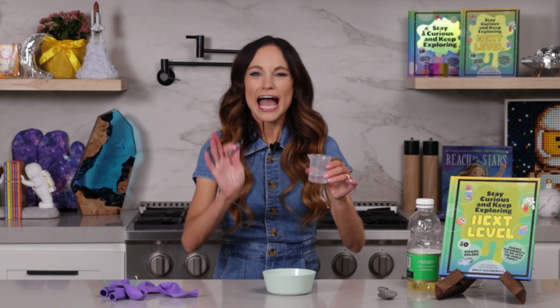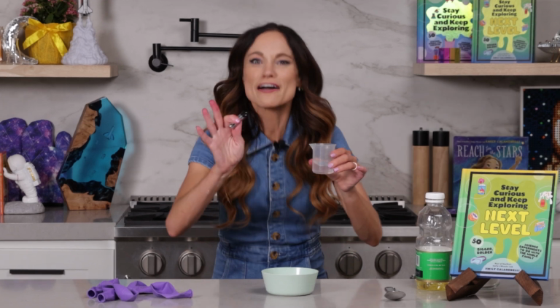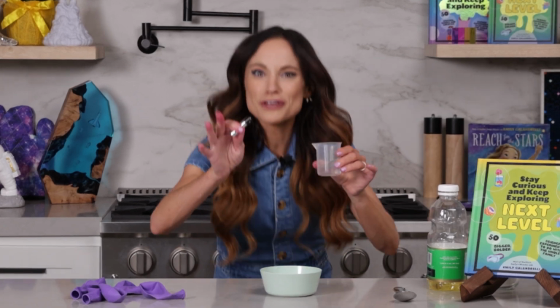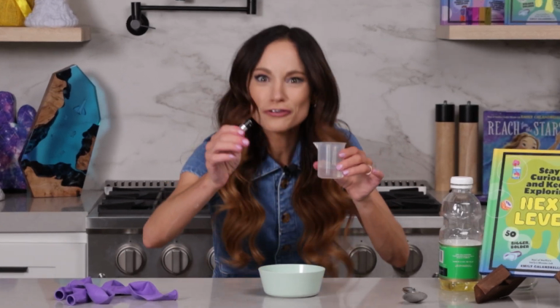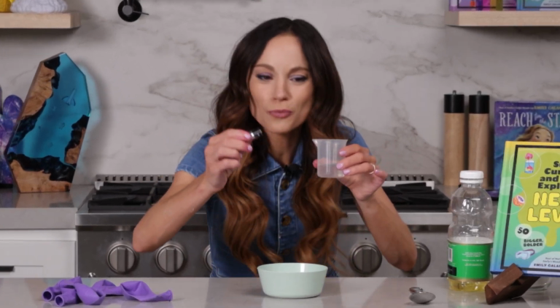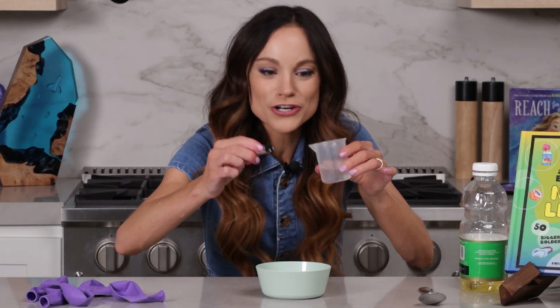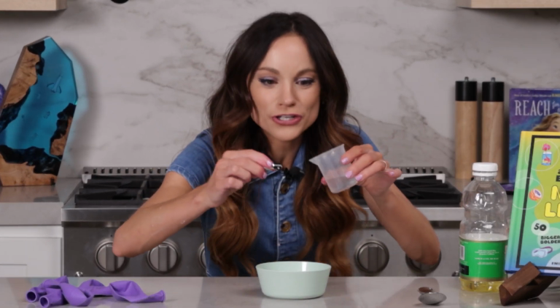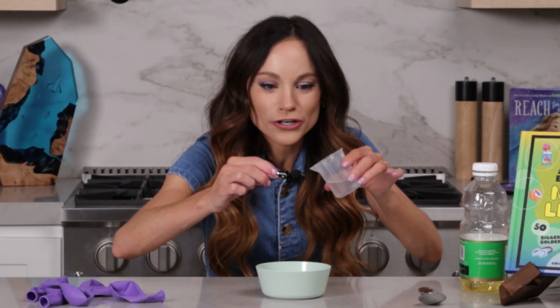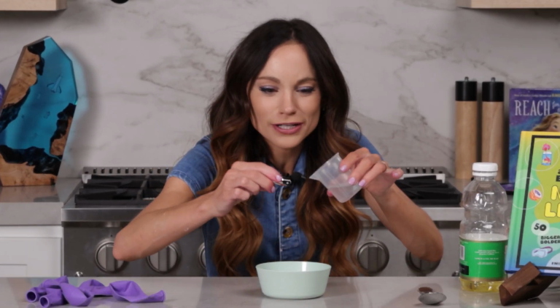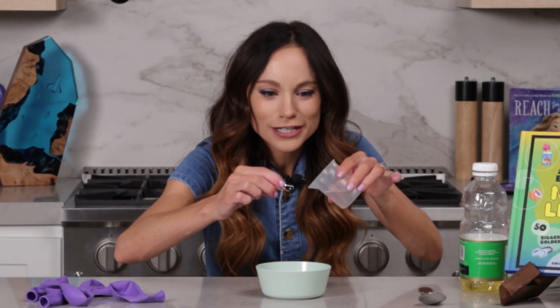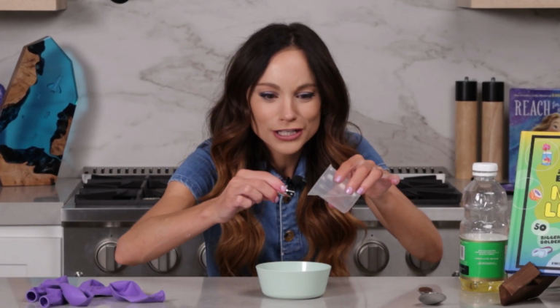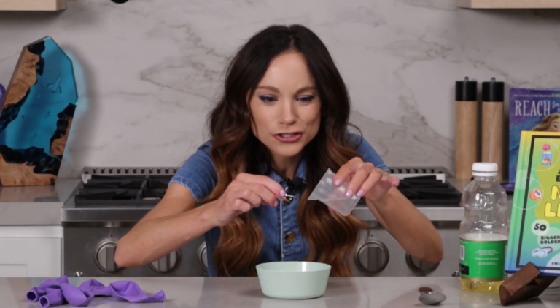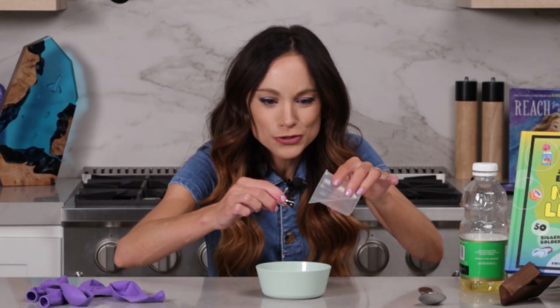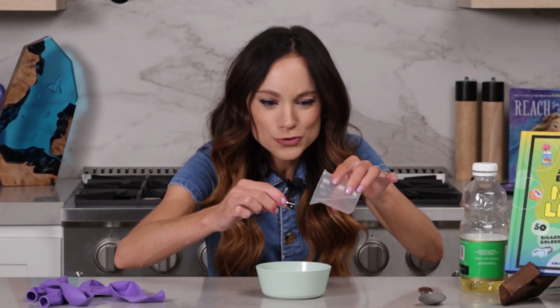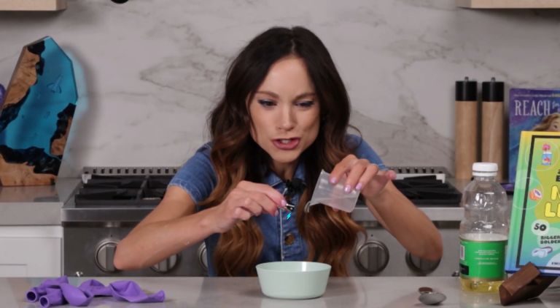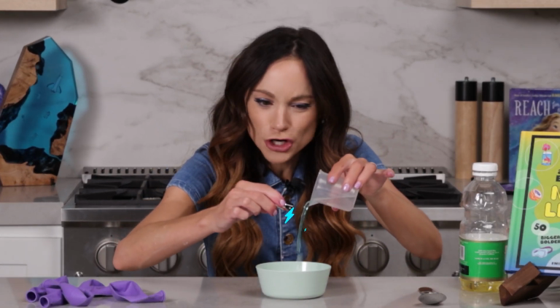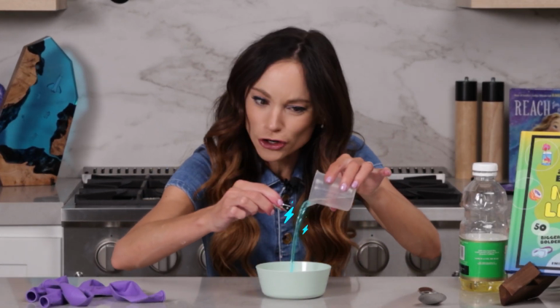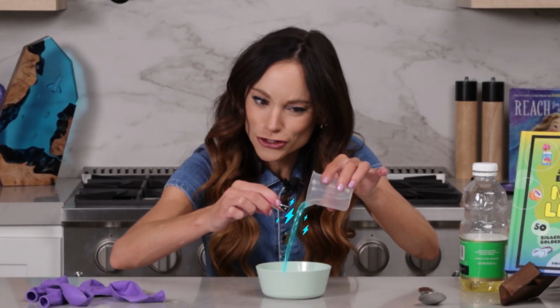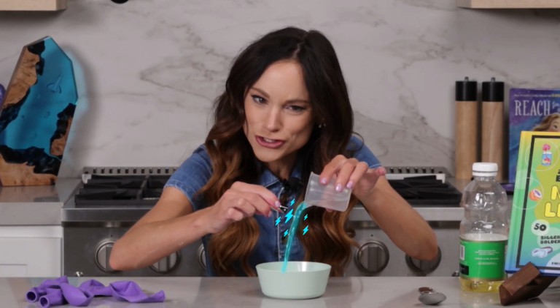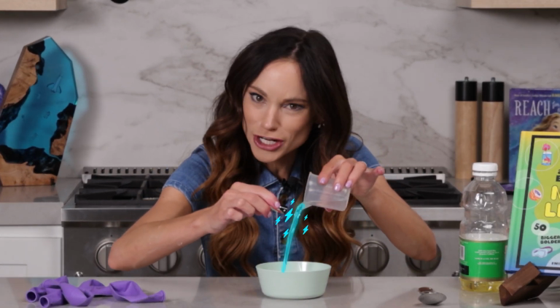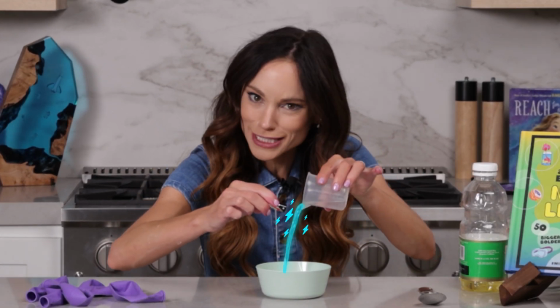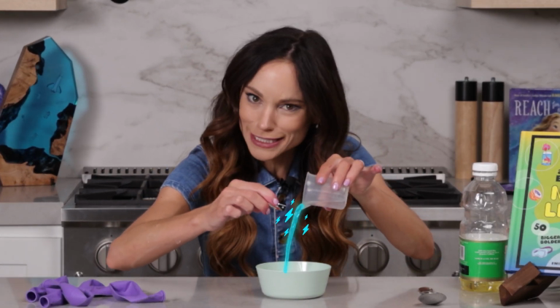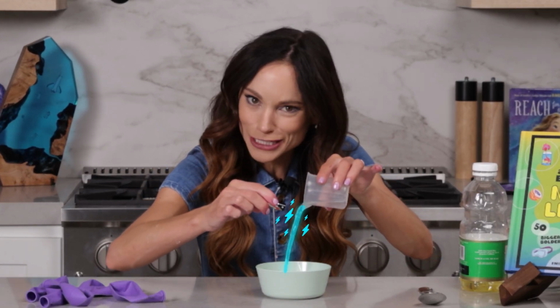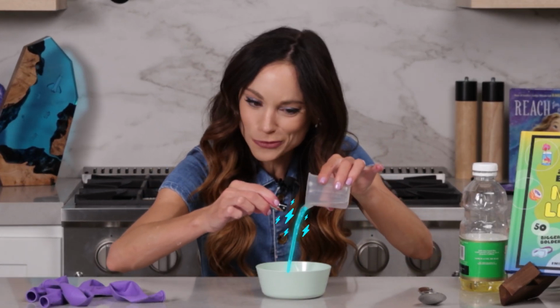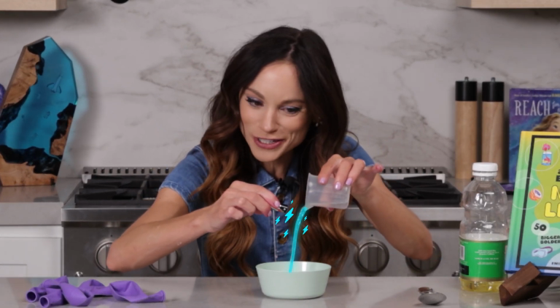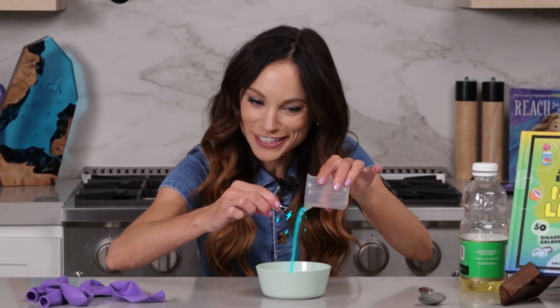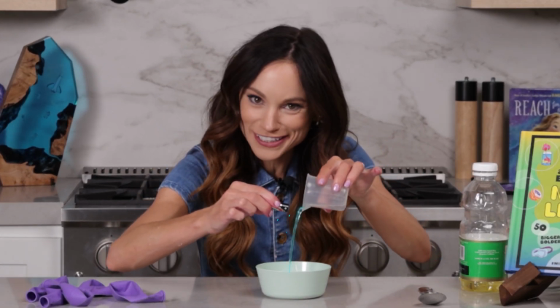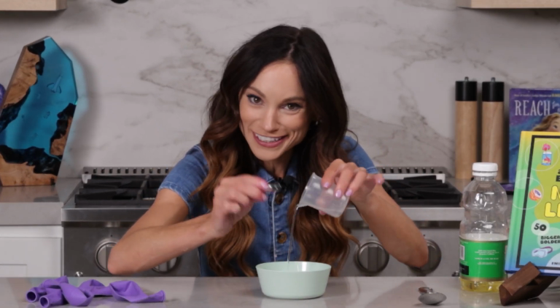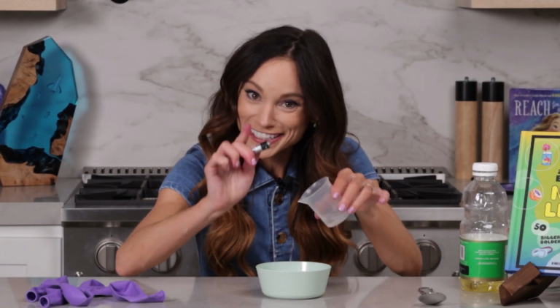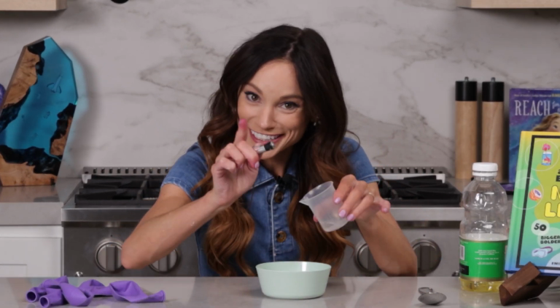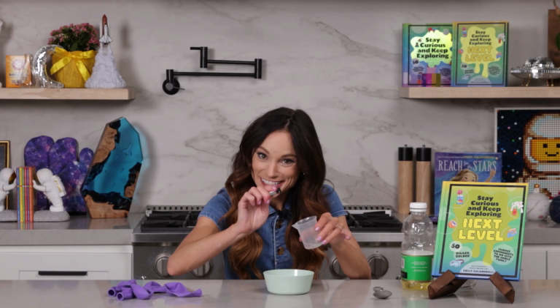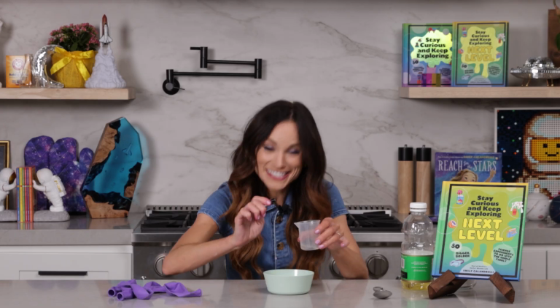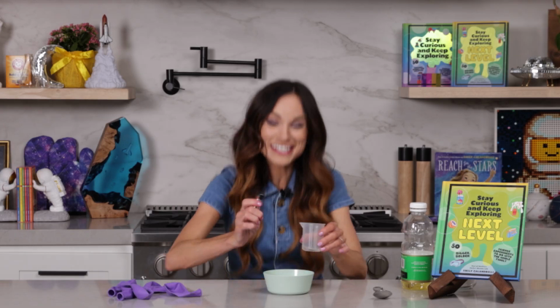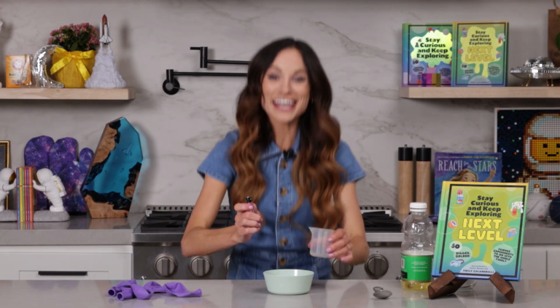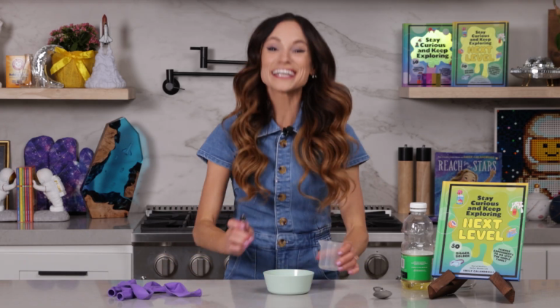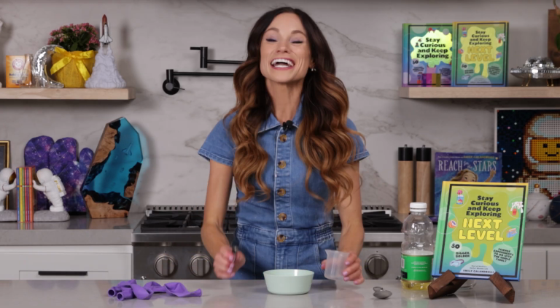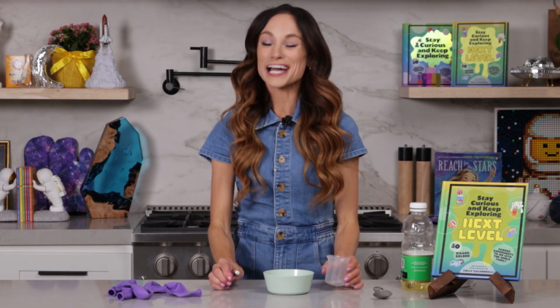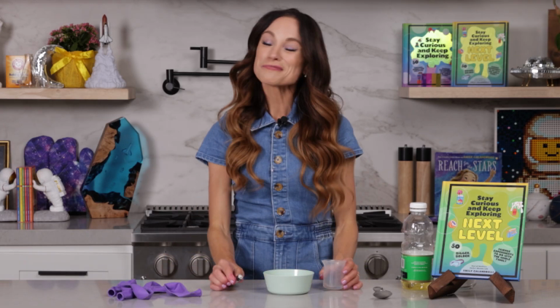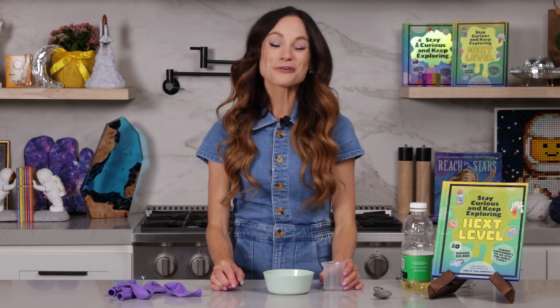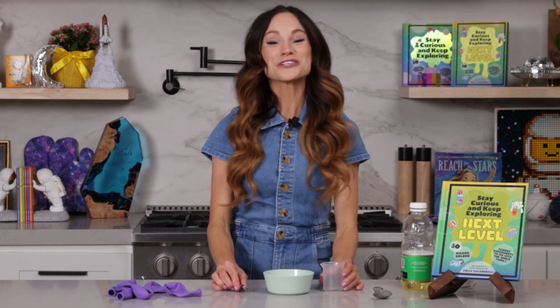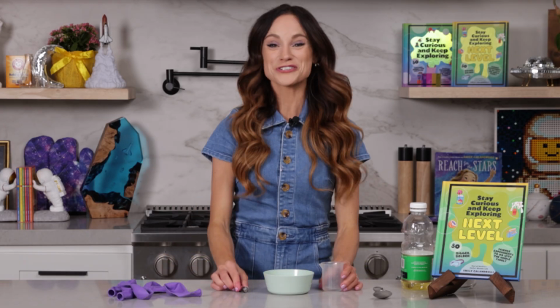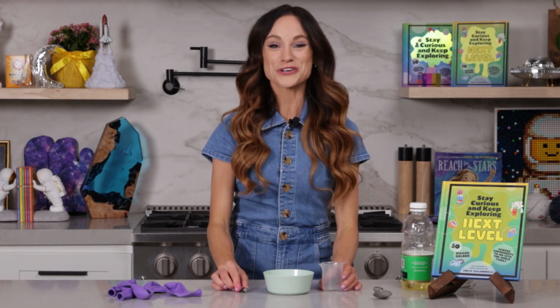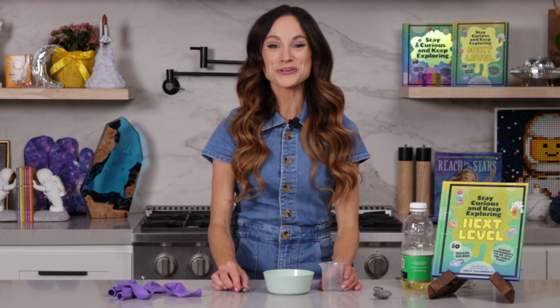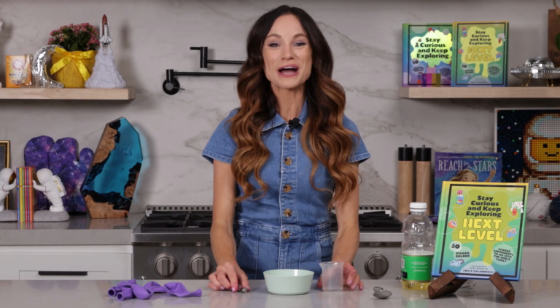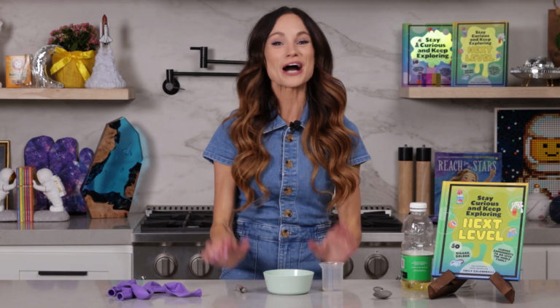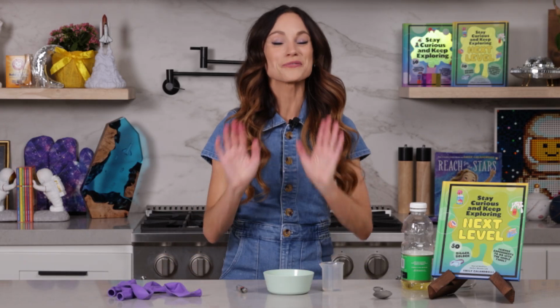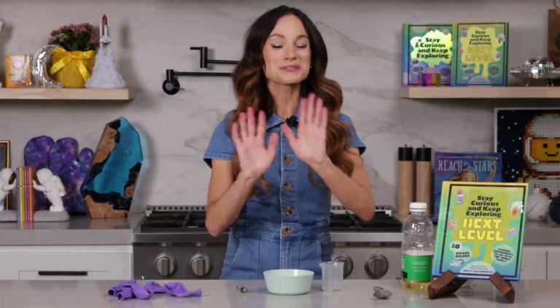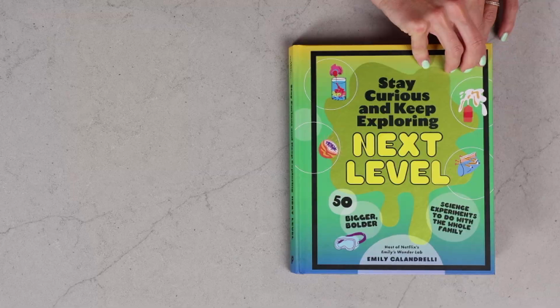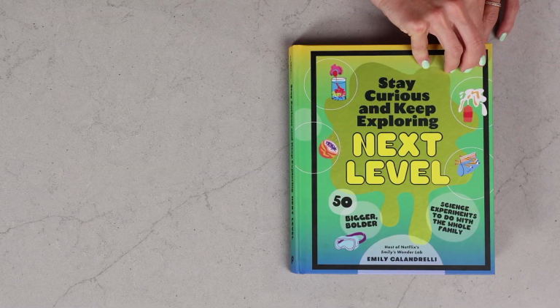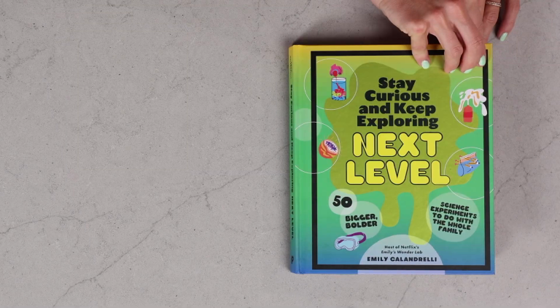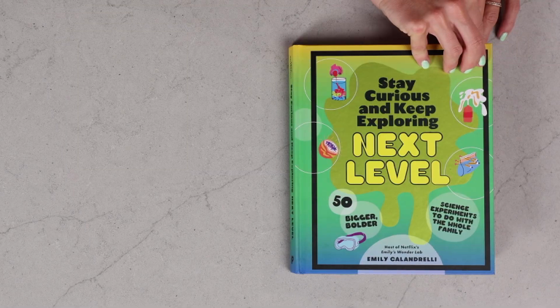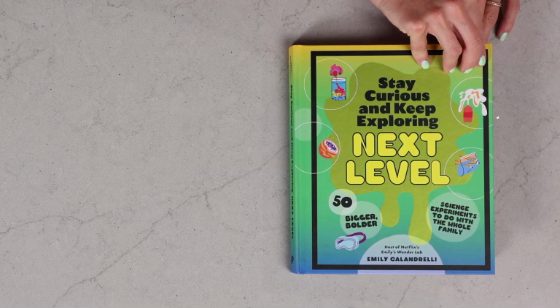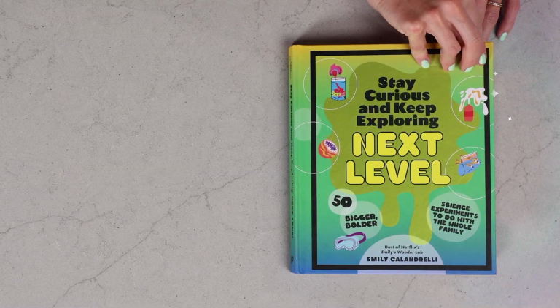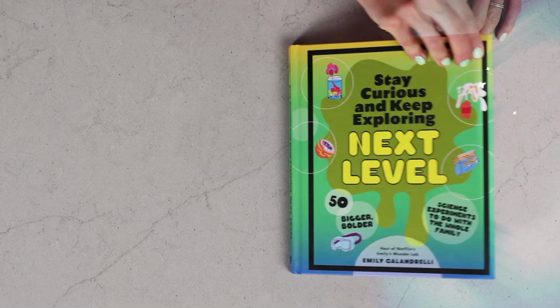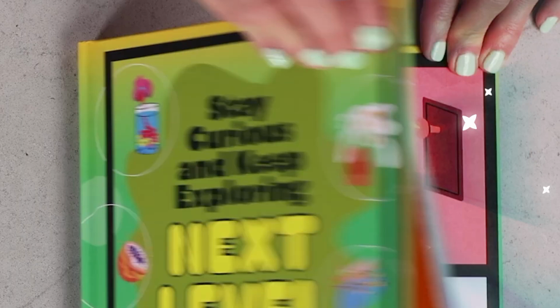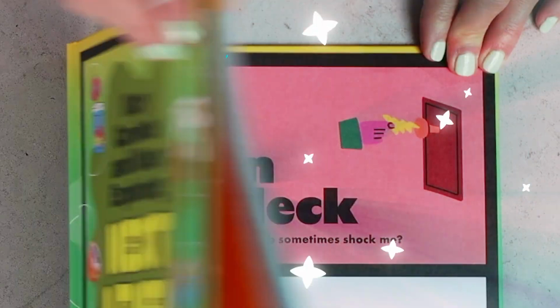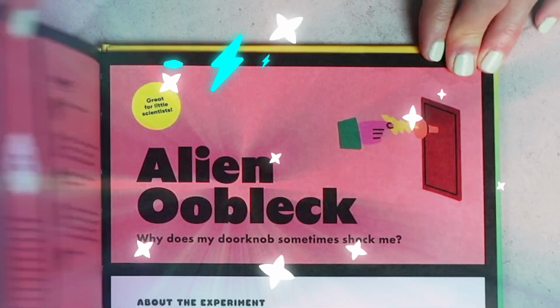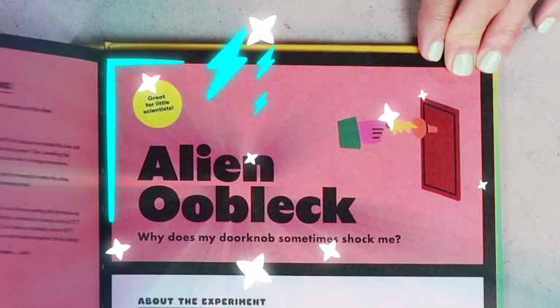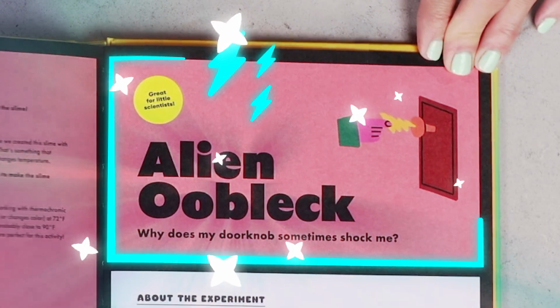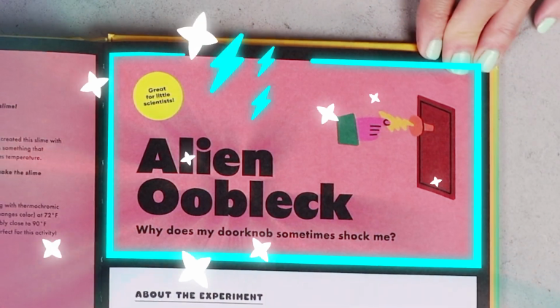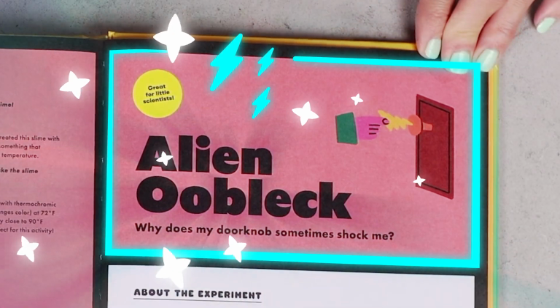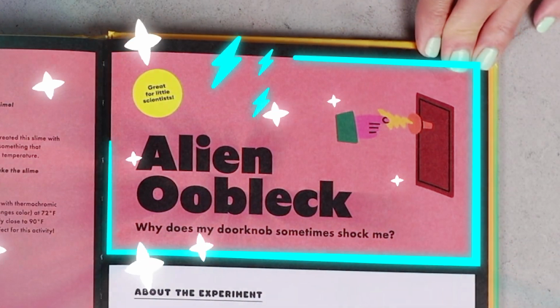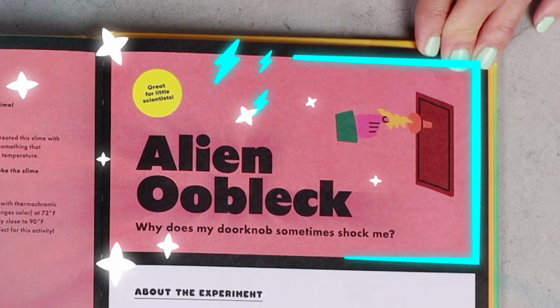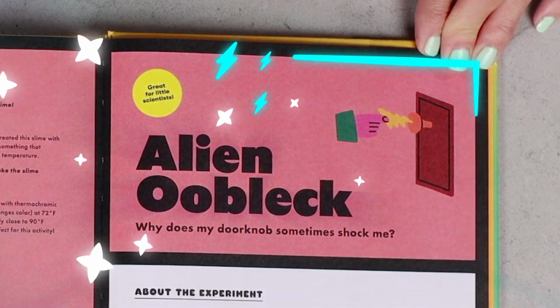Have you ever wondered, can you charge a liquid? Today I'm going to show you how with my experiment: alien oobleck.